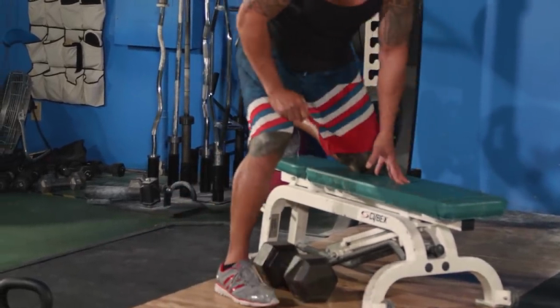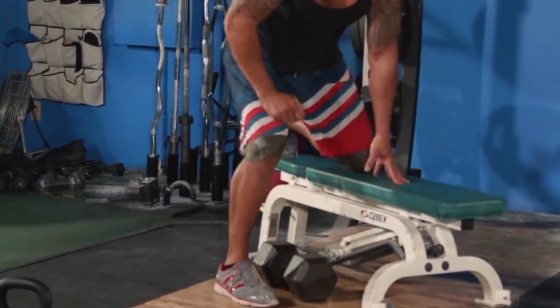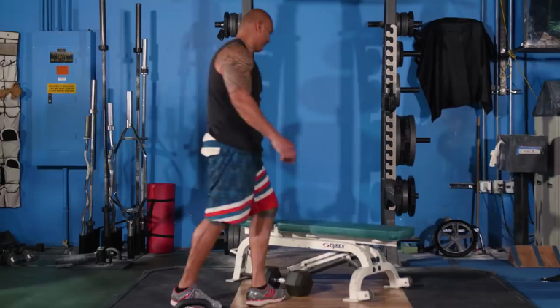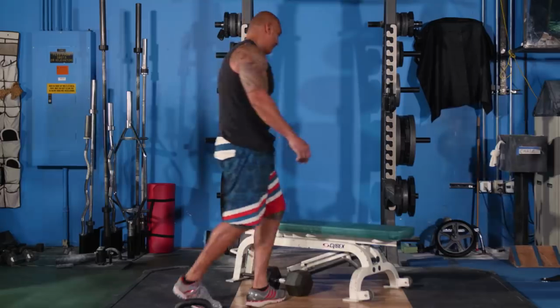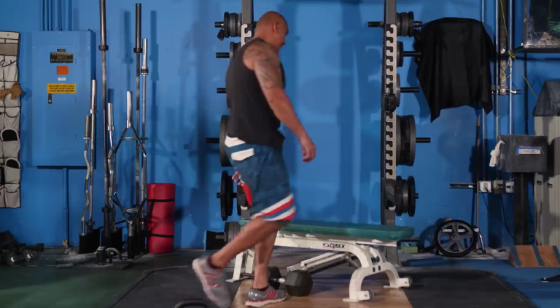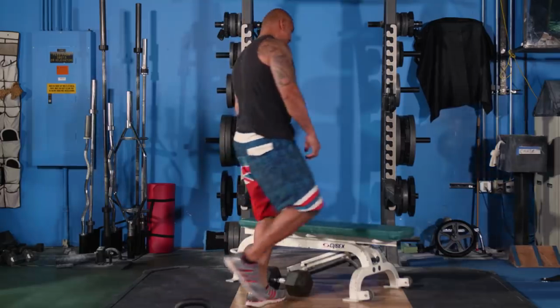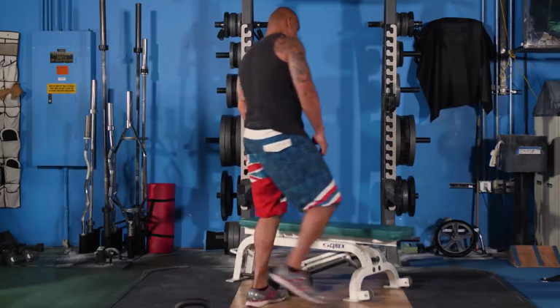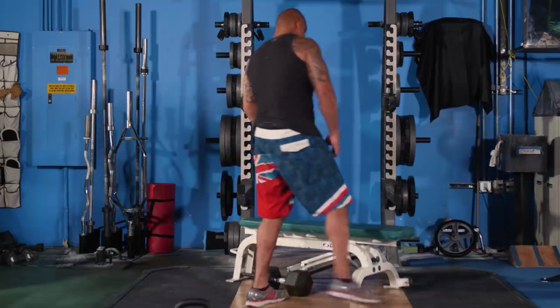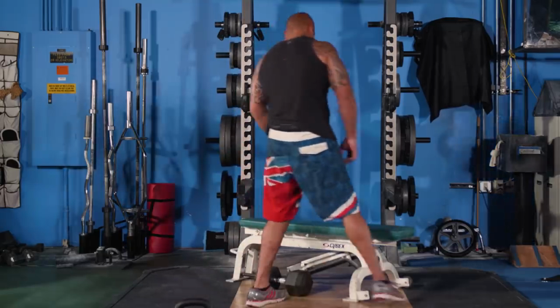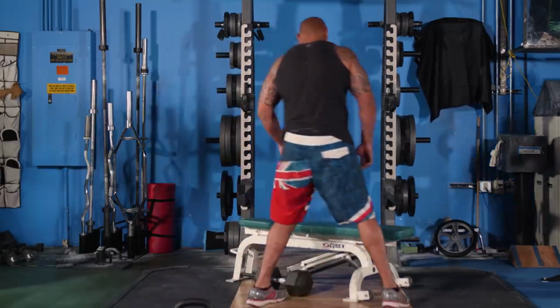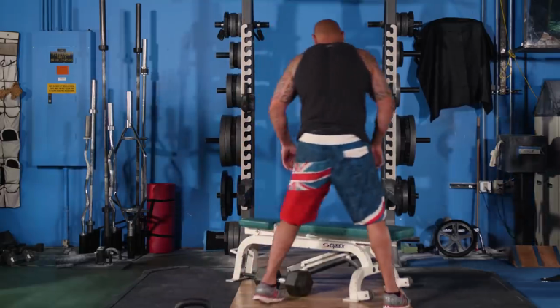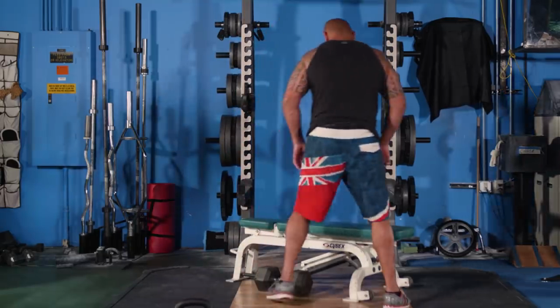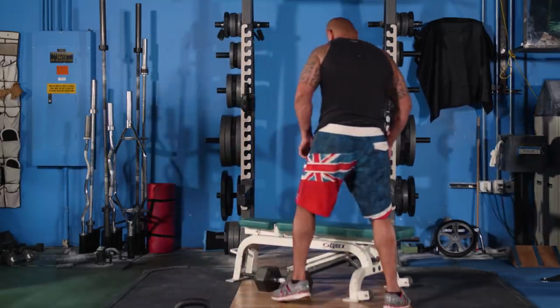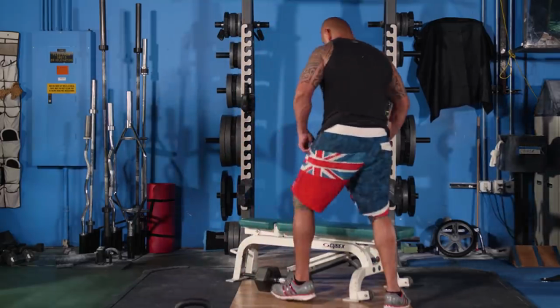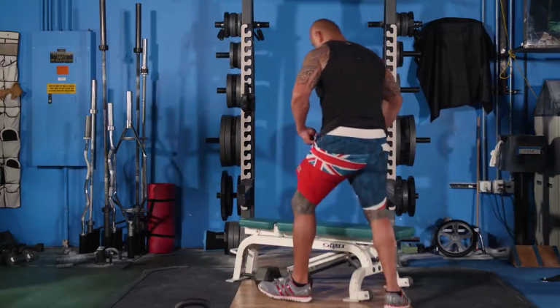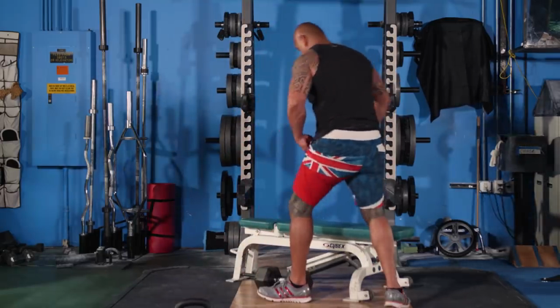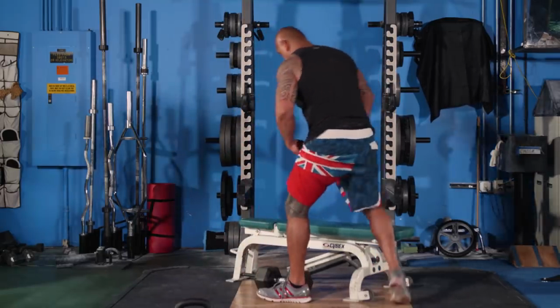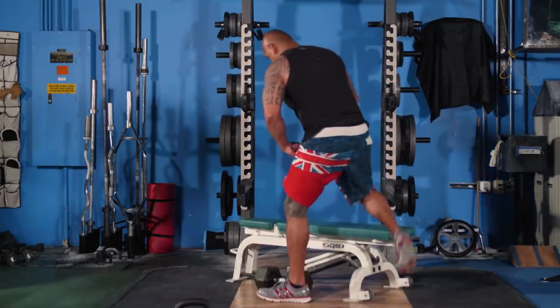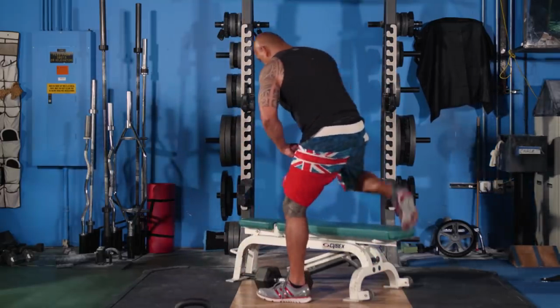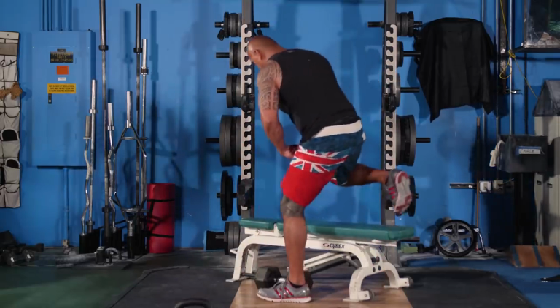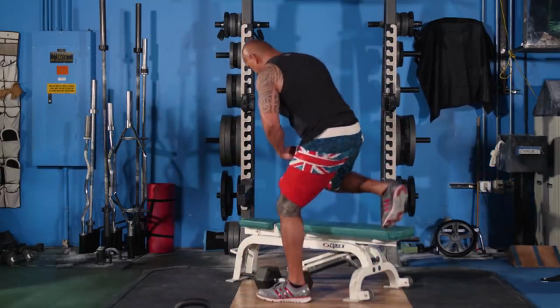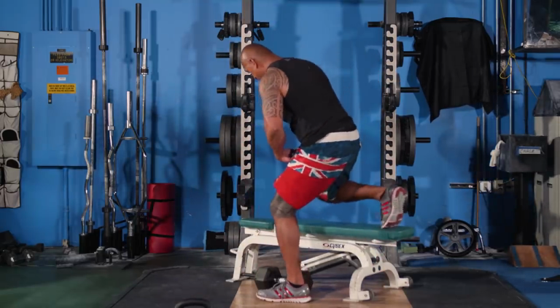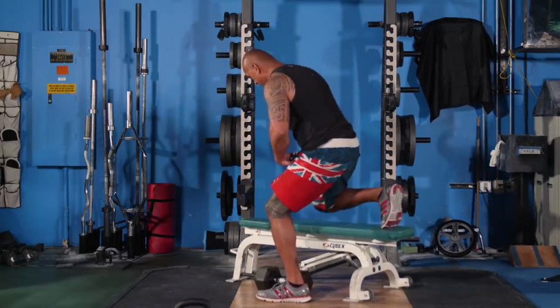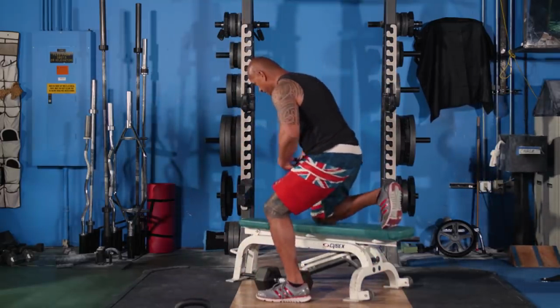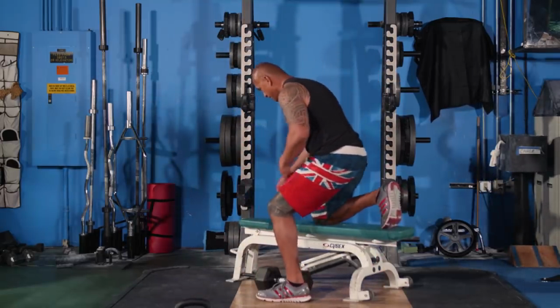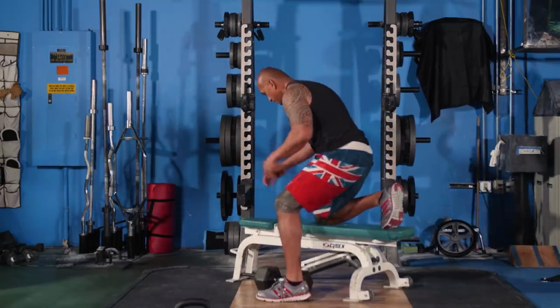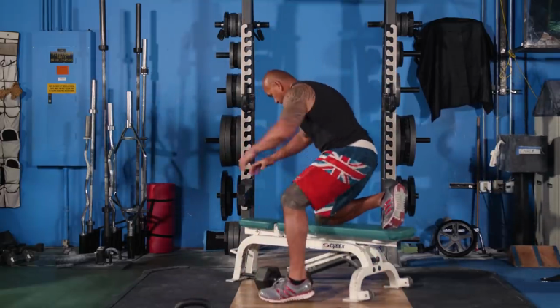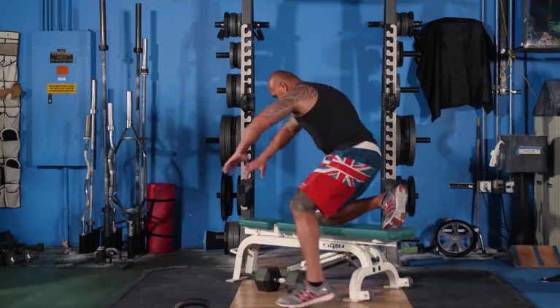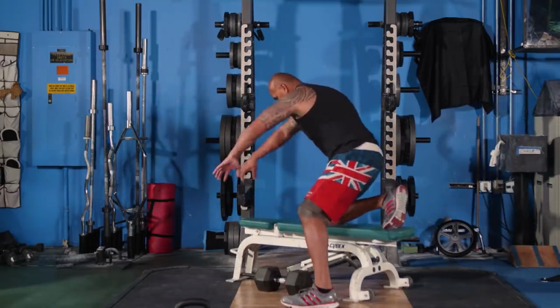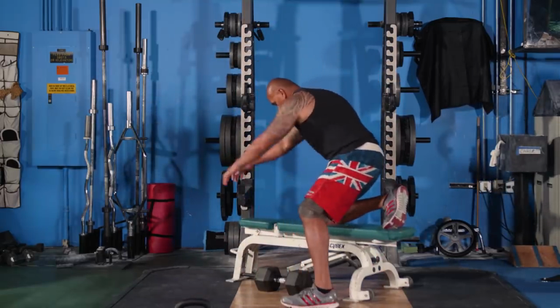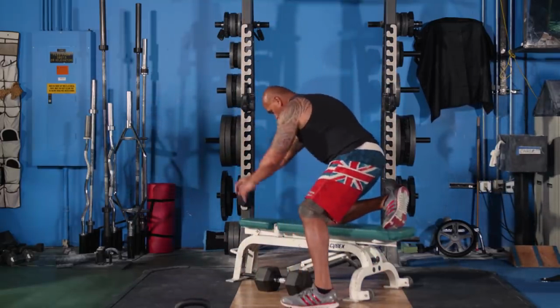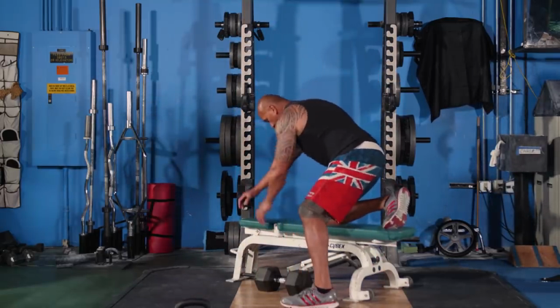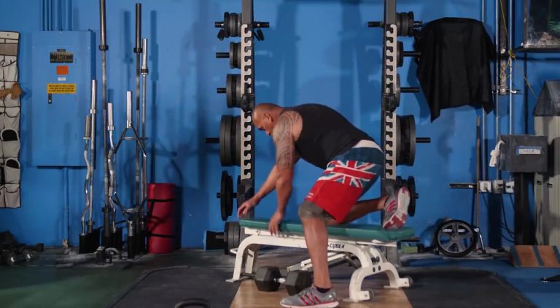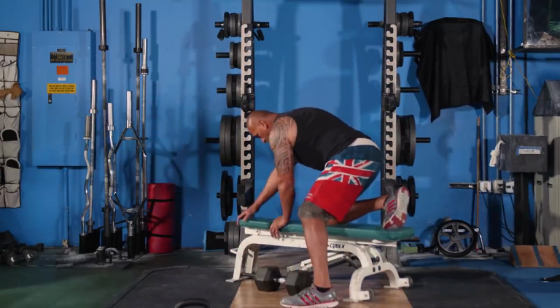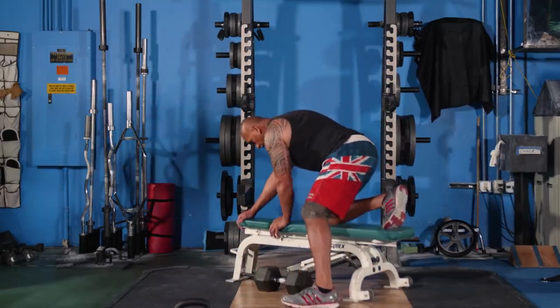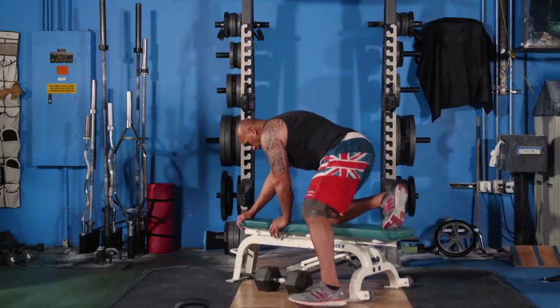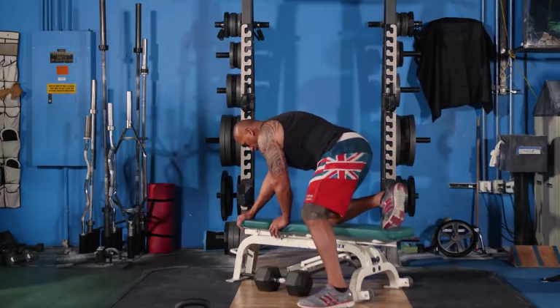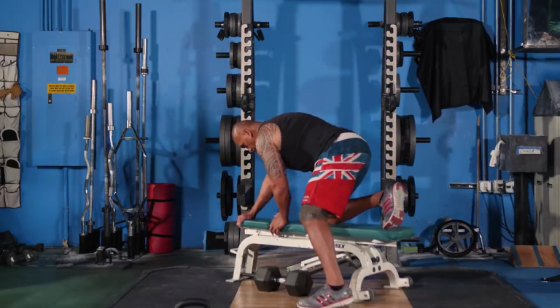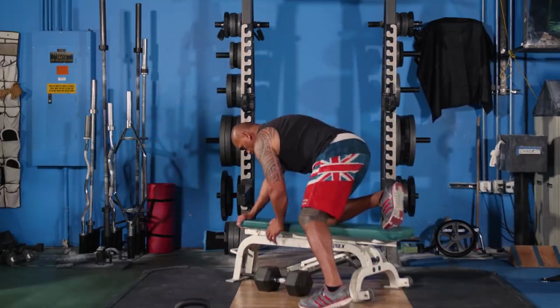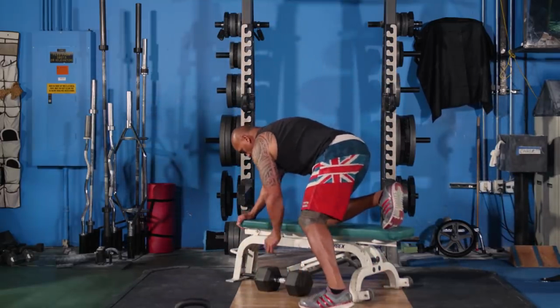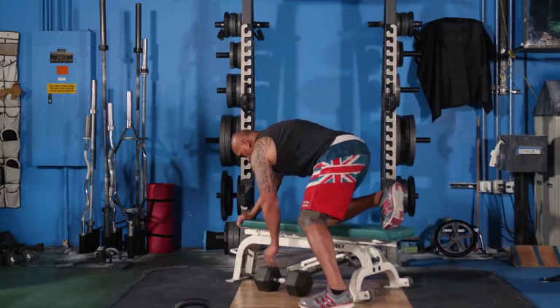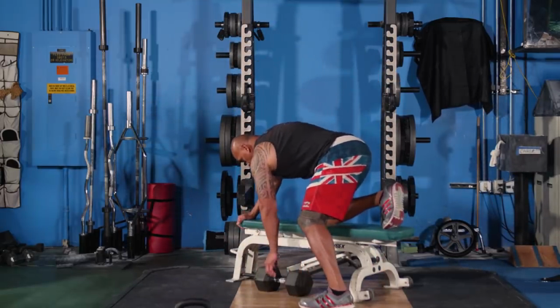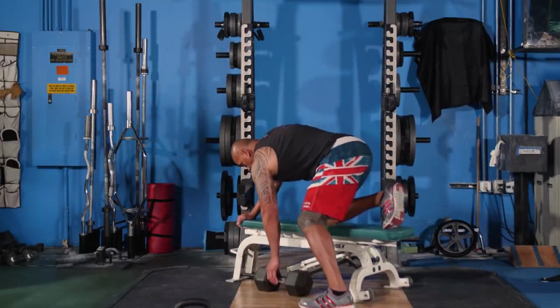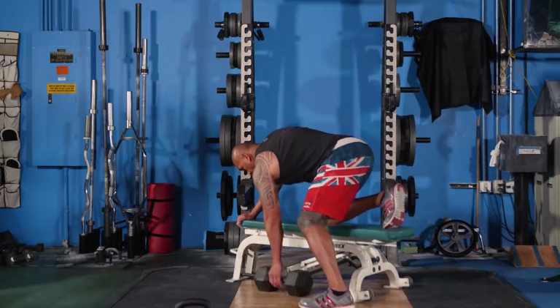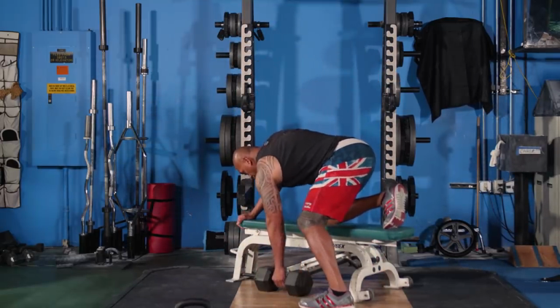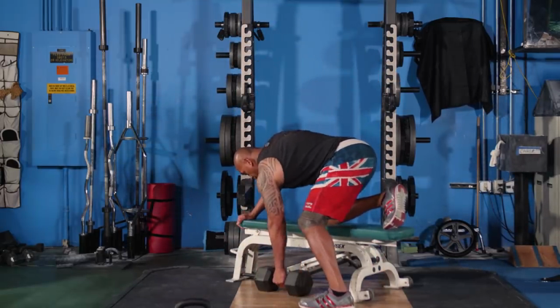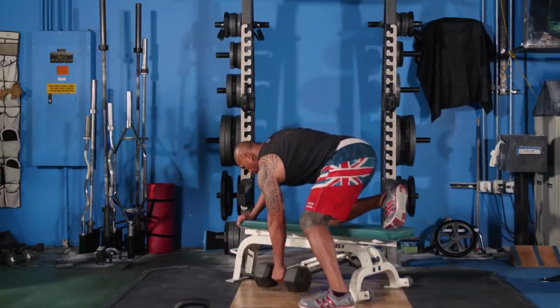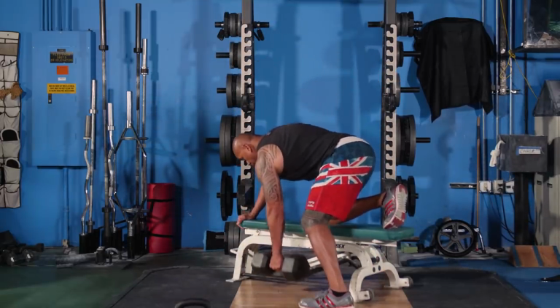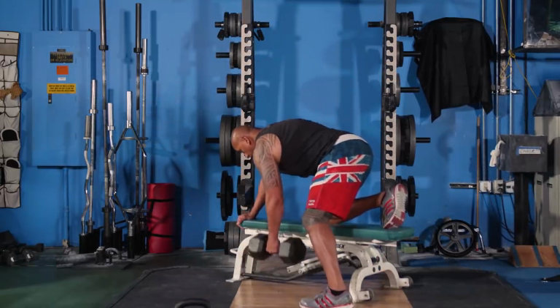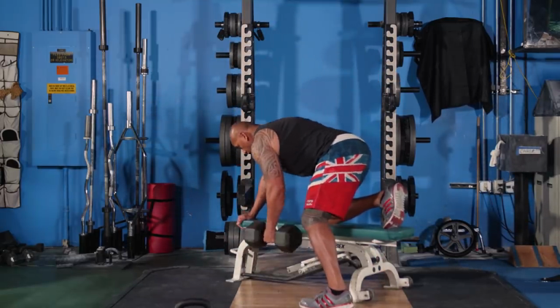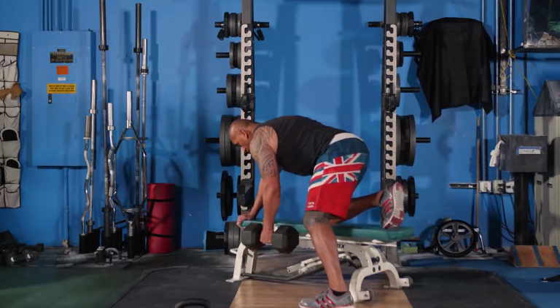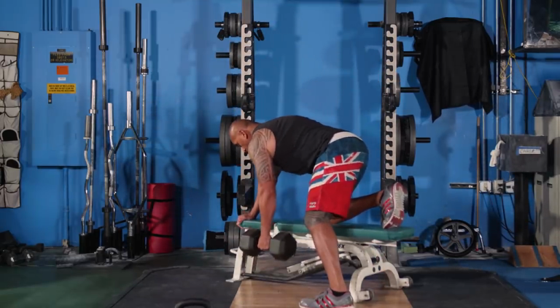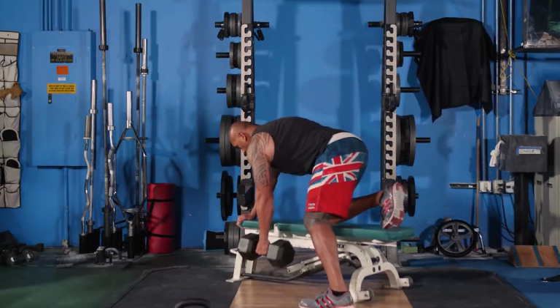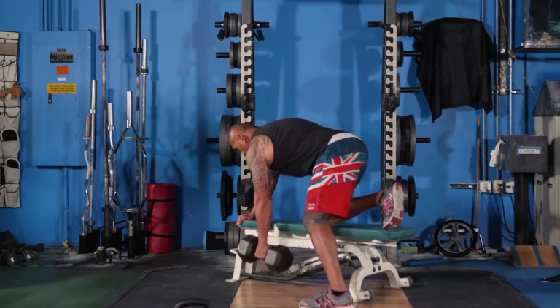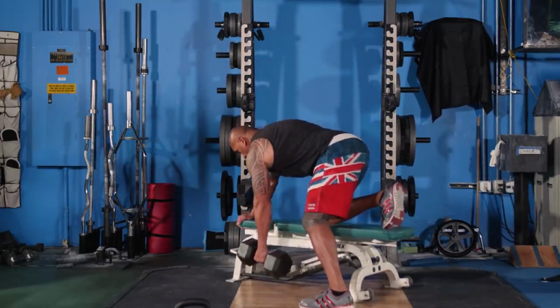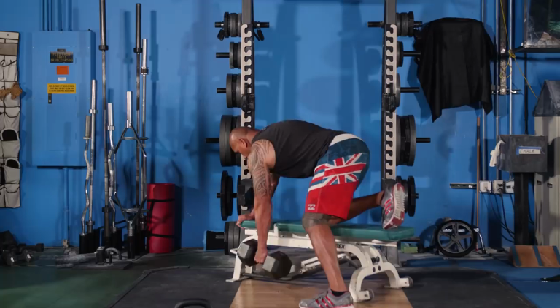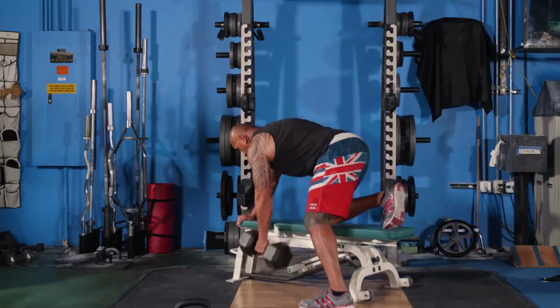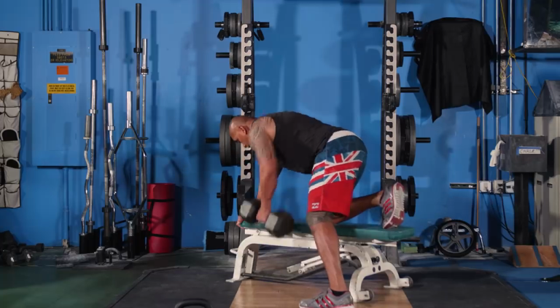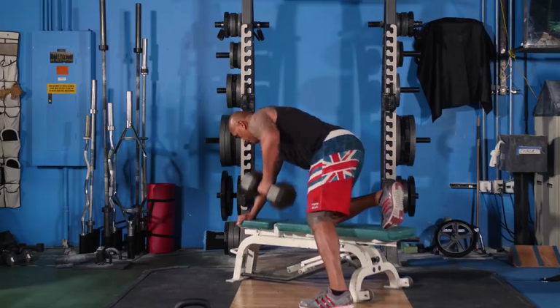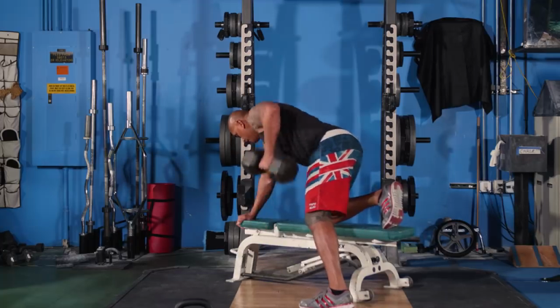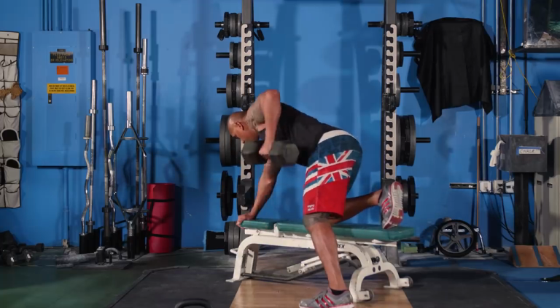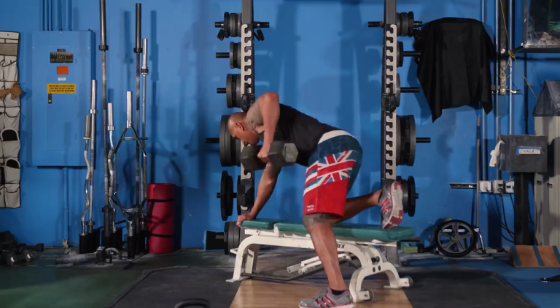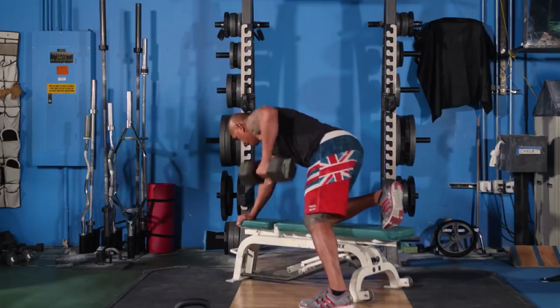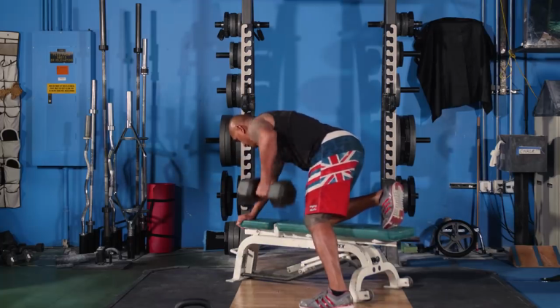After you finish your tenth rep, make sure to switch to the other side, finish that set, and then take your rest period.